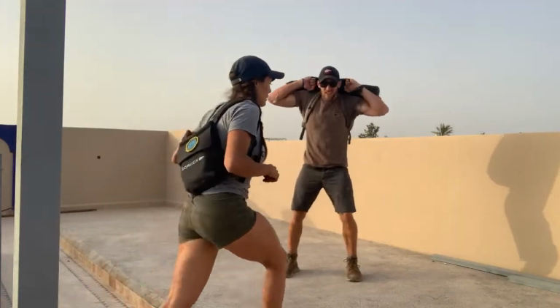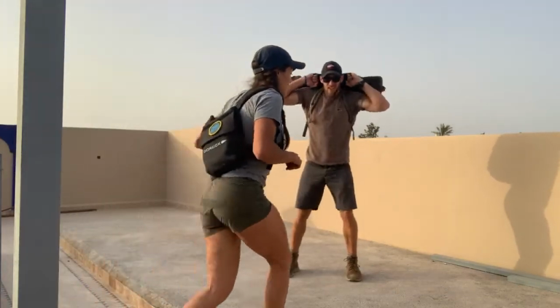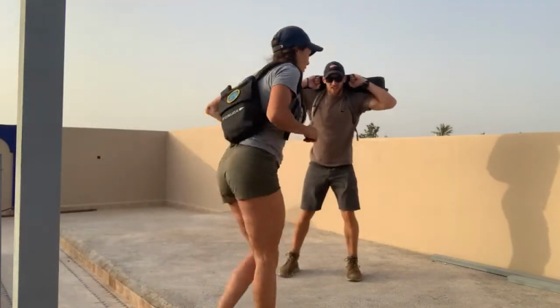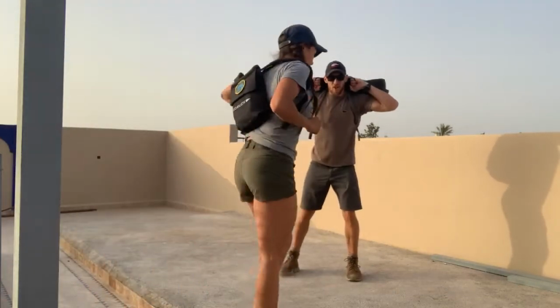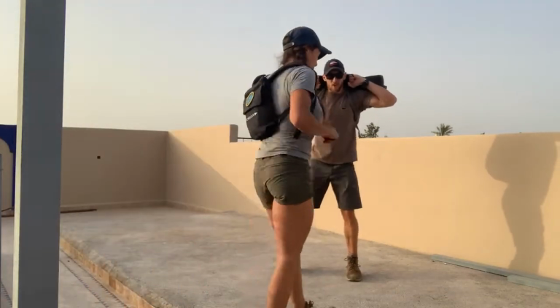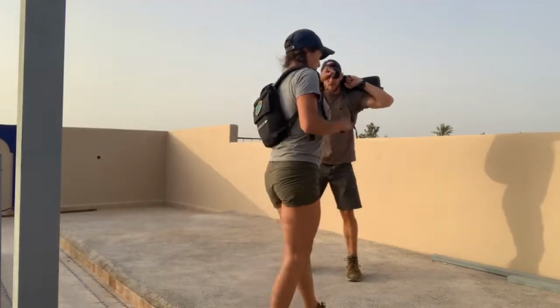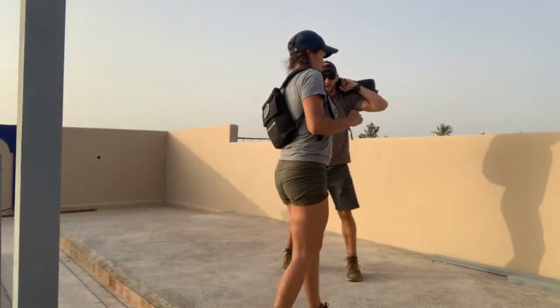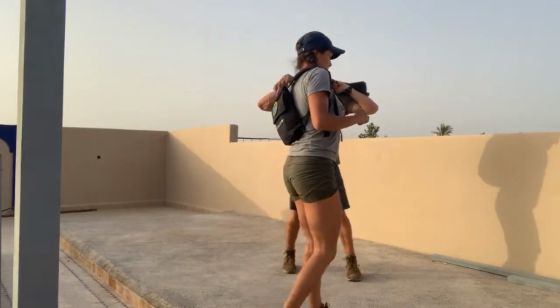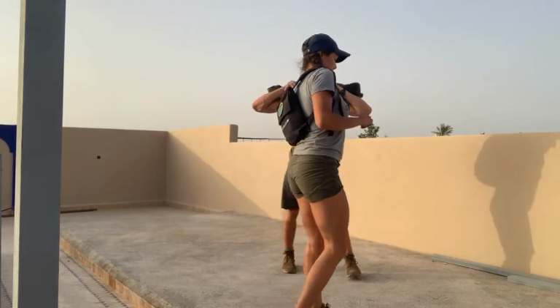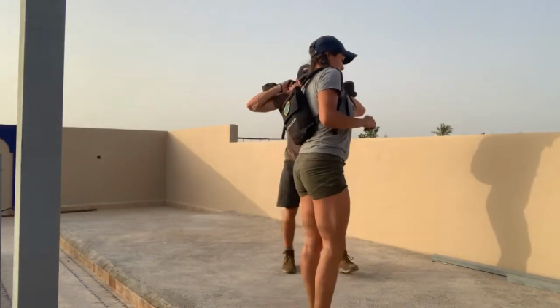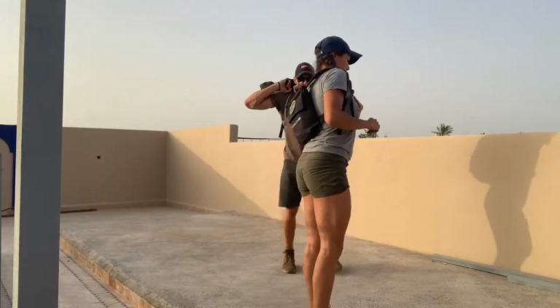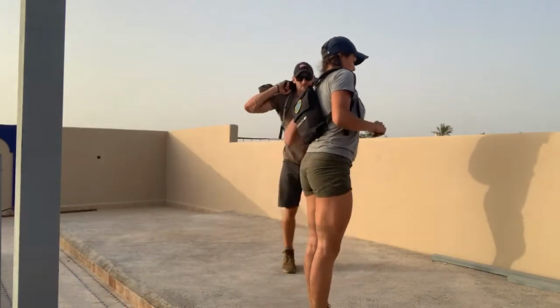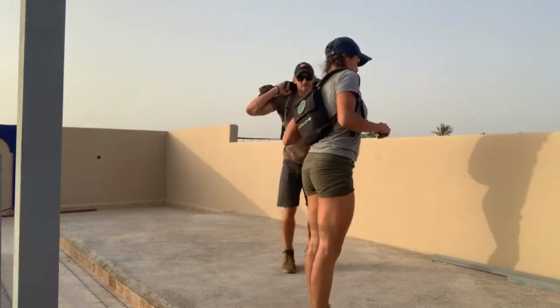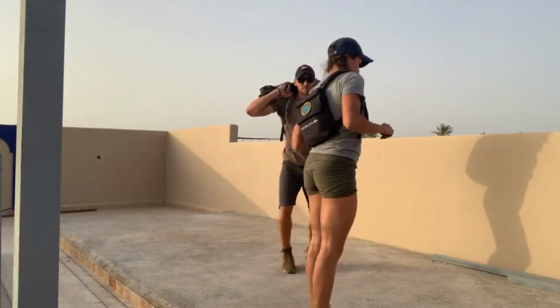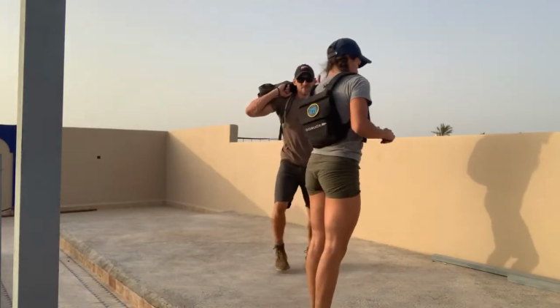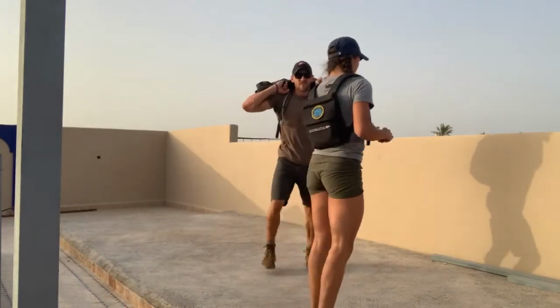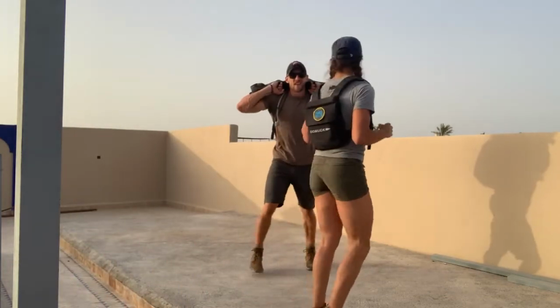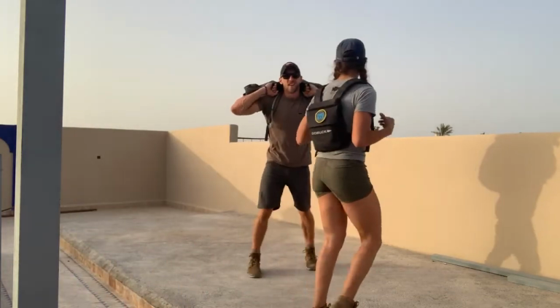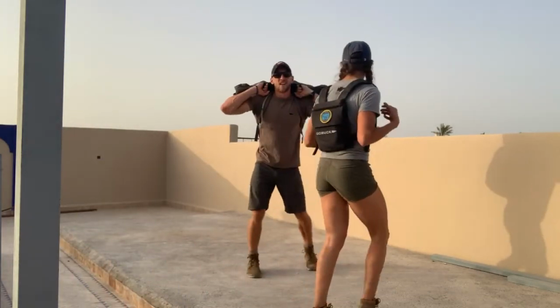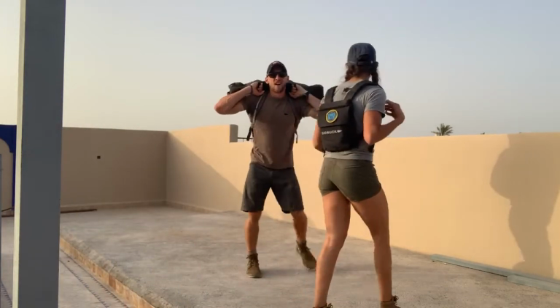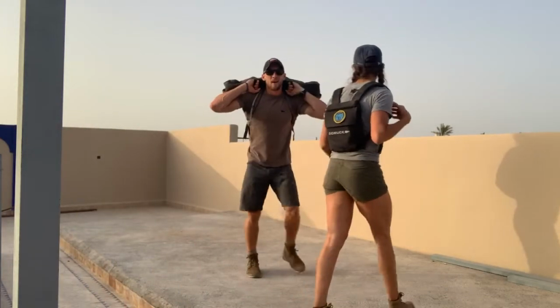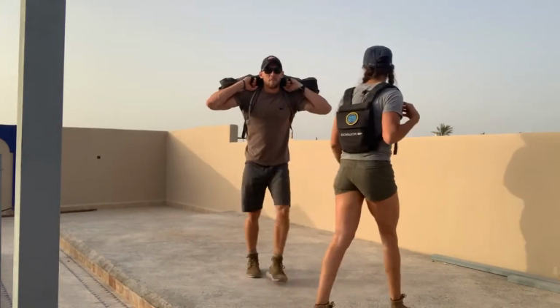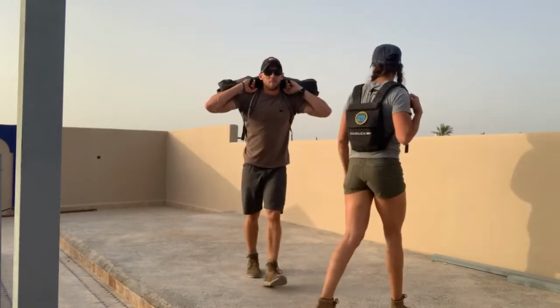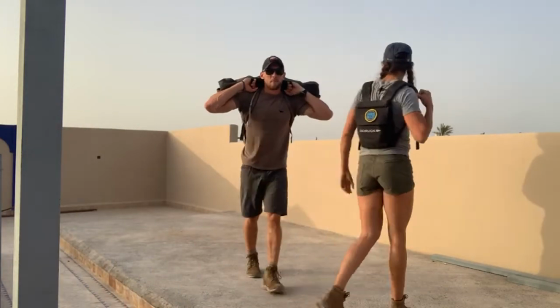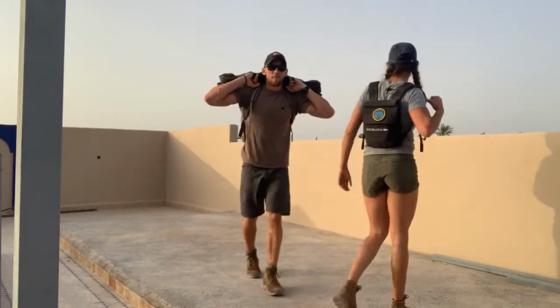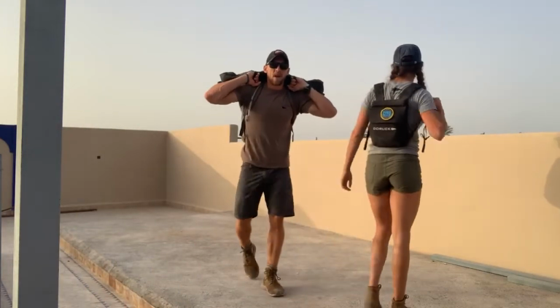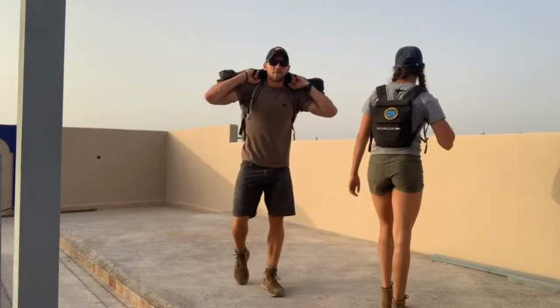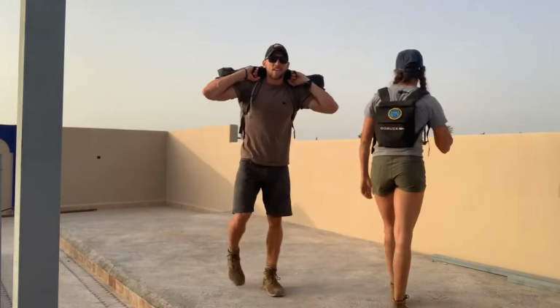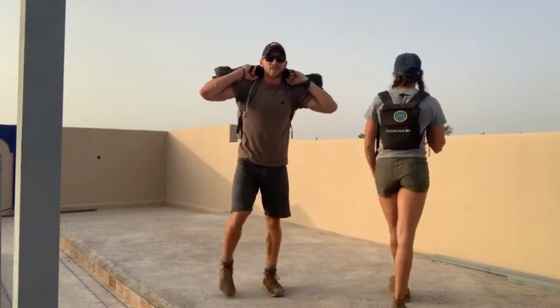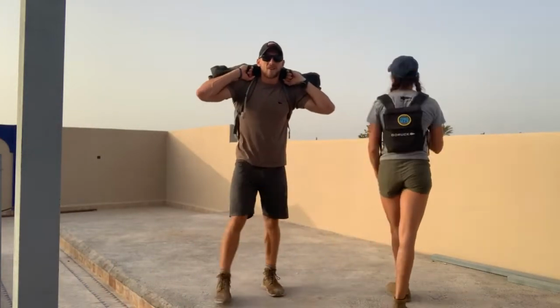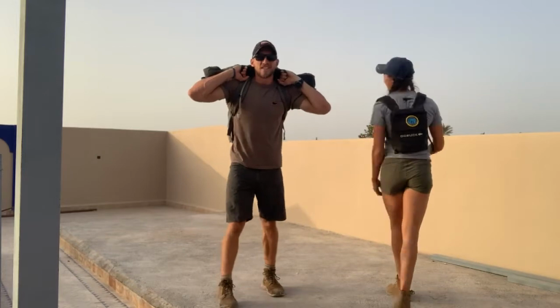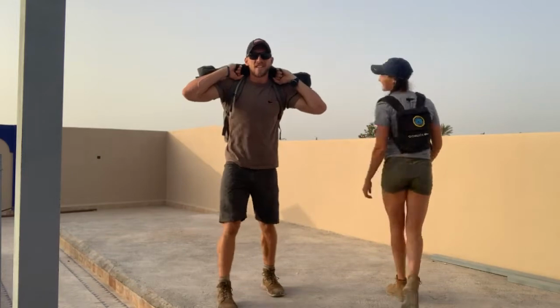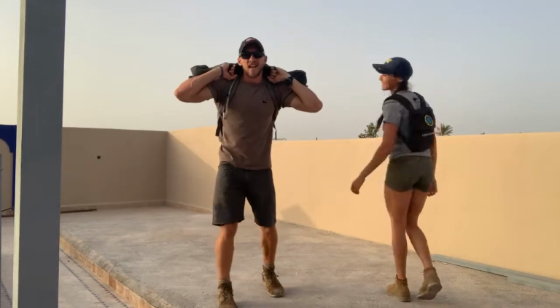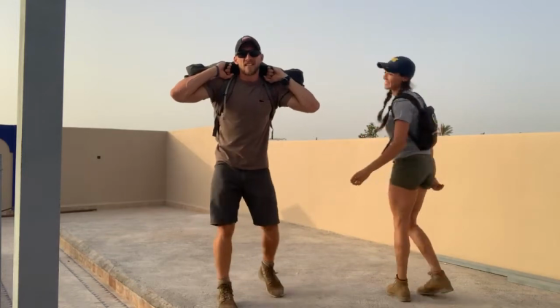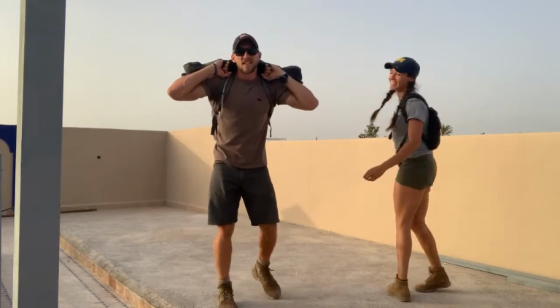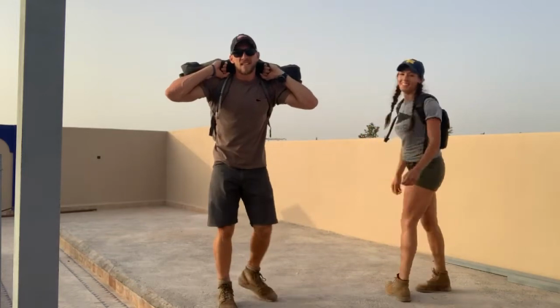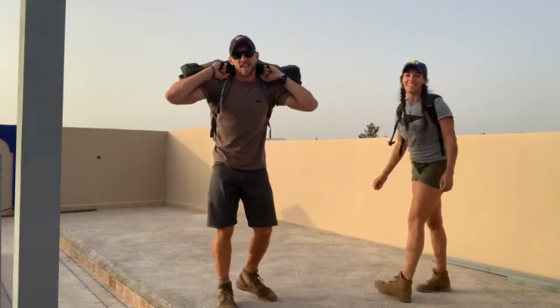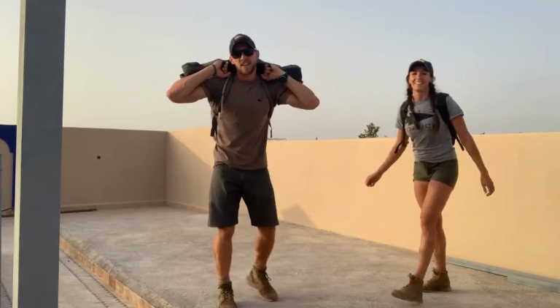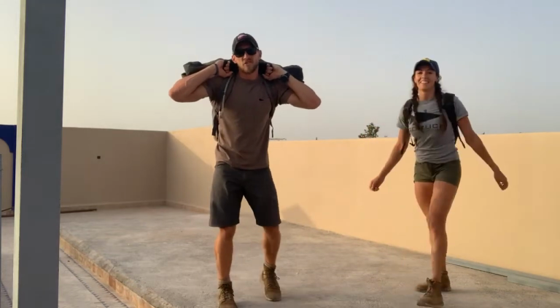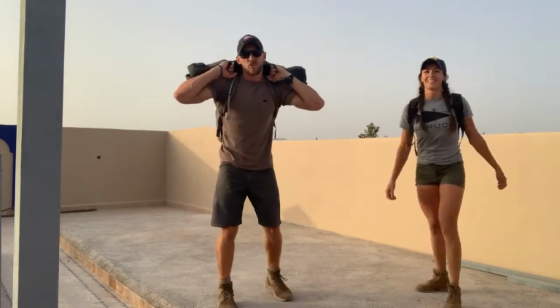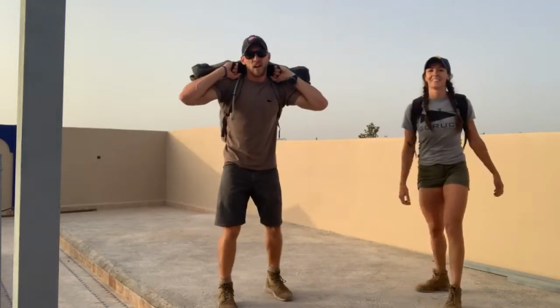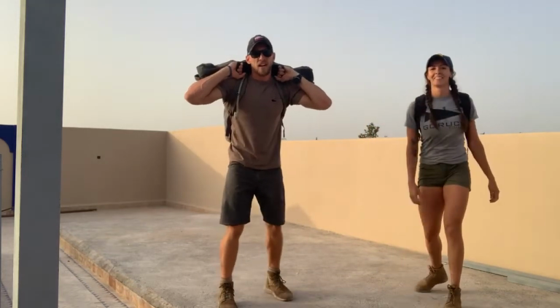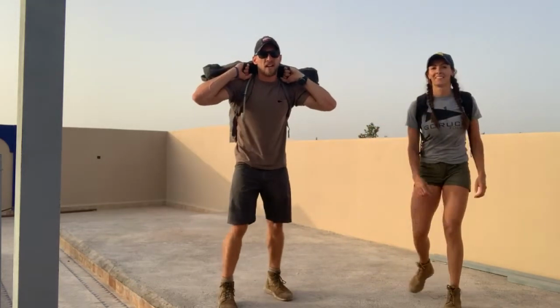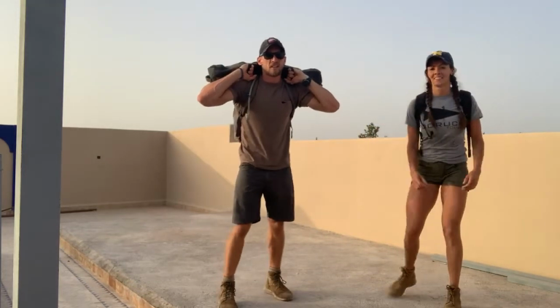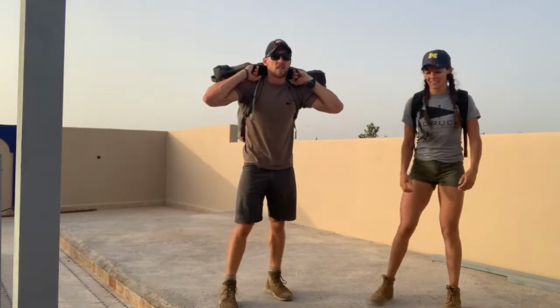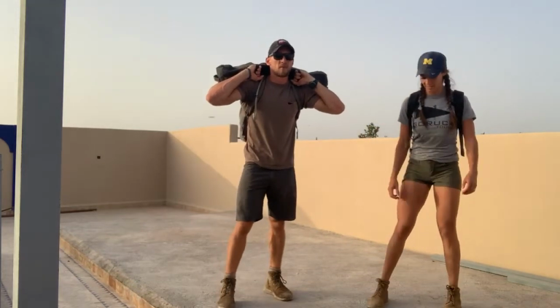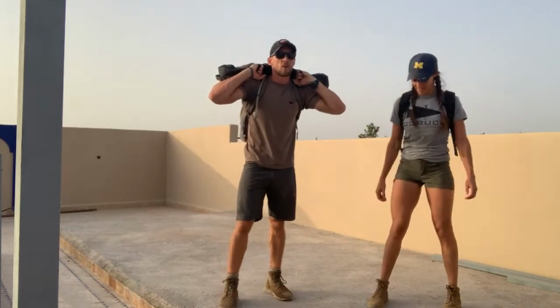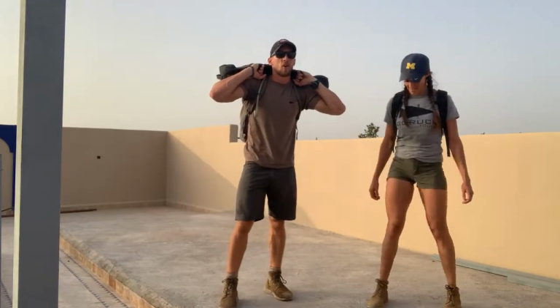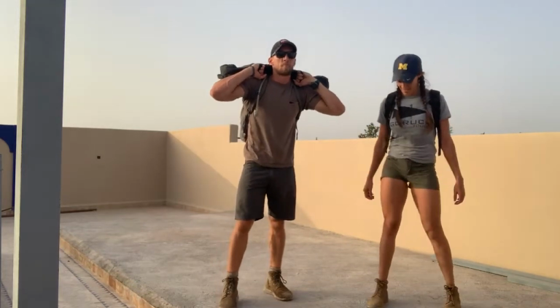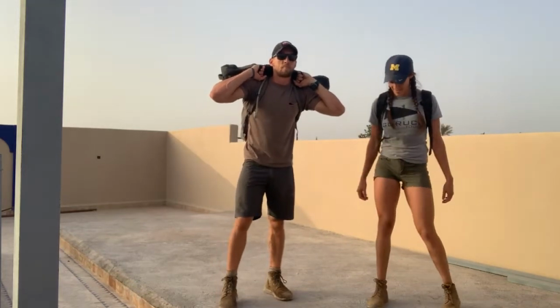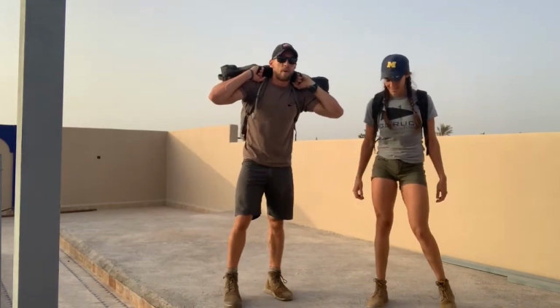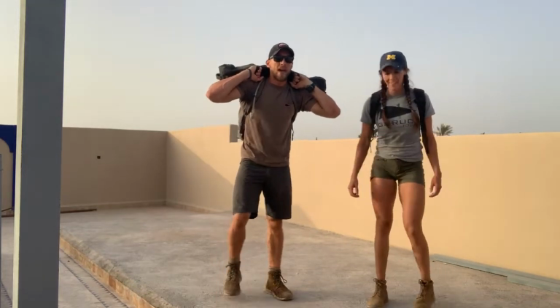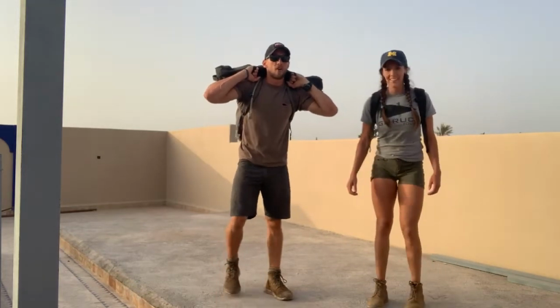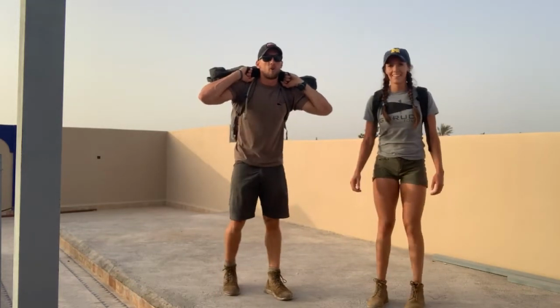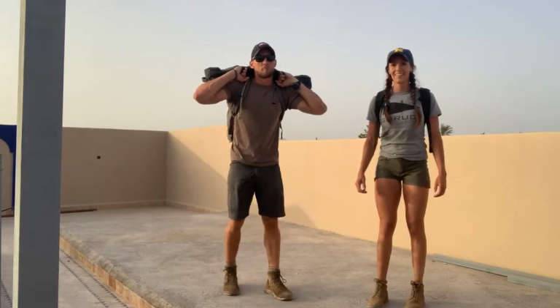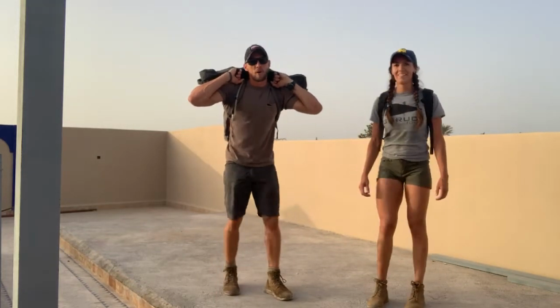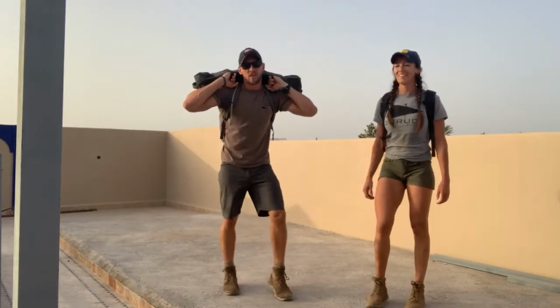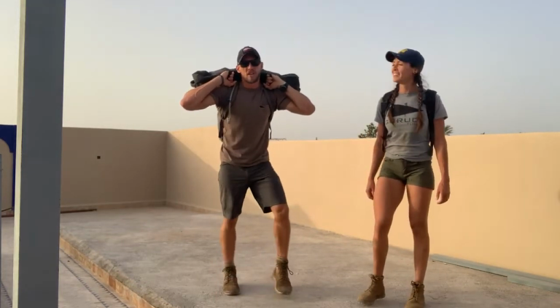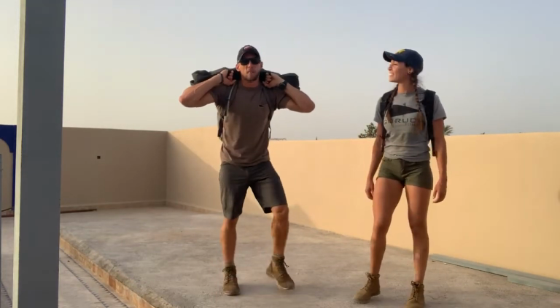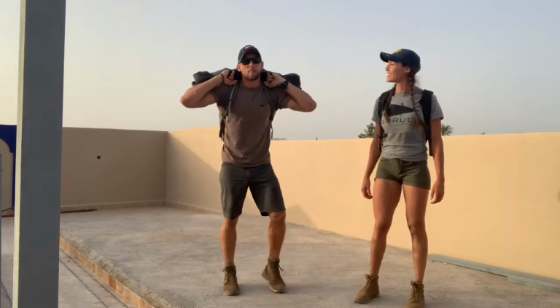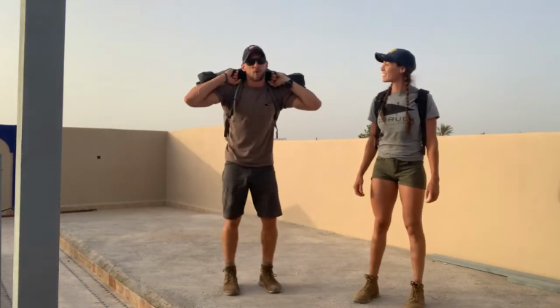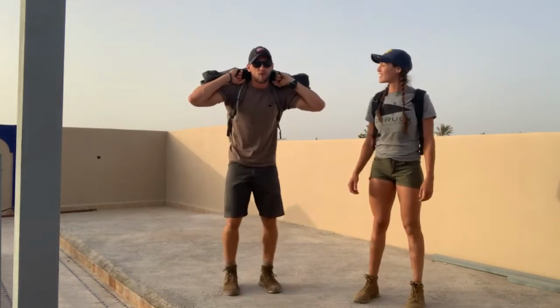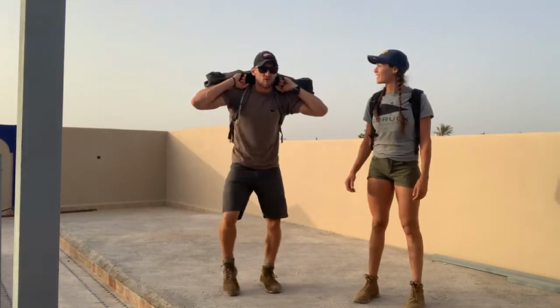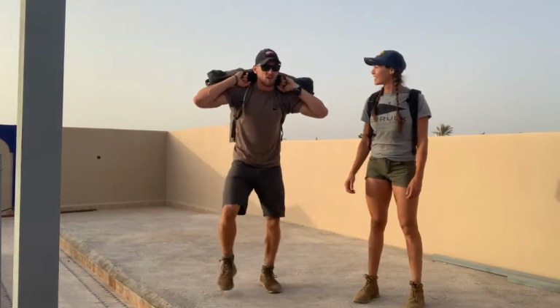Let's go ruck. My name is Cadre D.E.S. and today's training is going to be called Battle Buddy Bruiser.